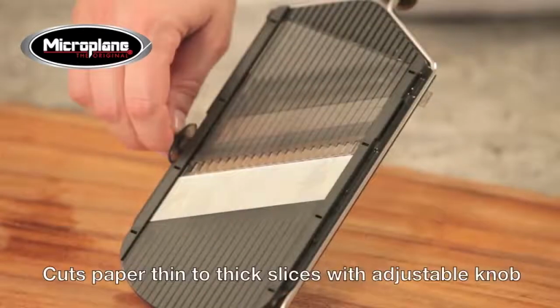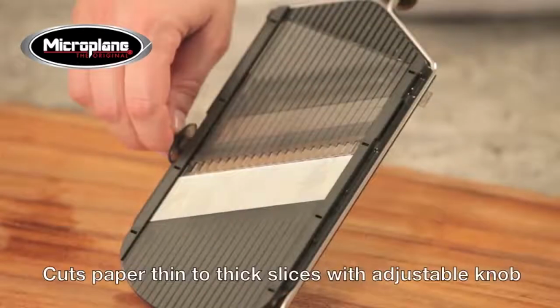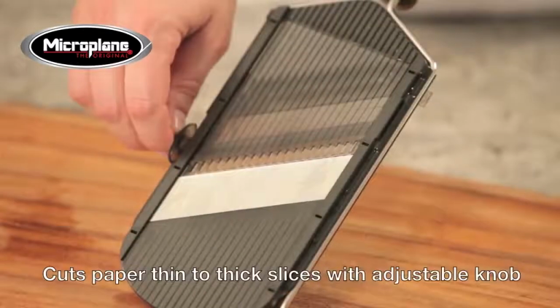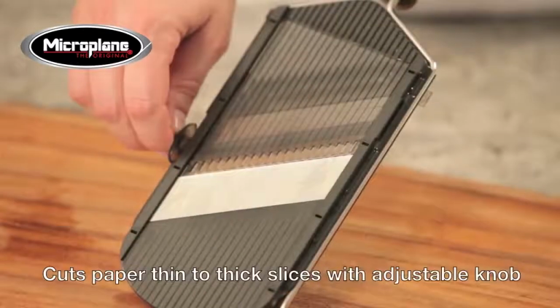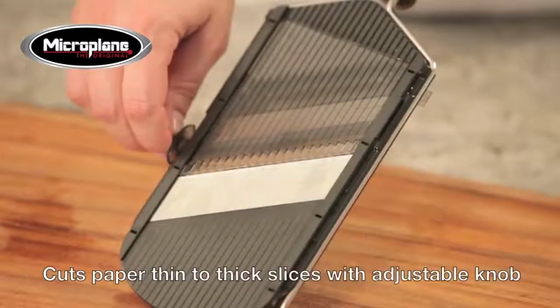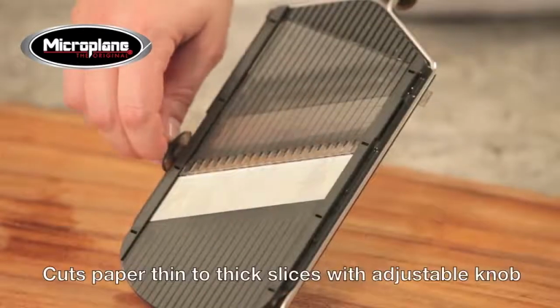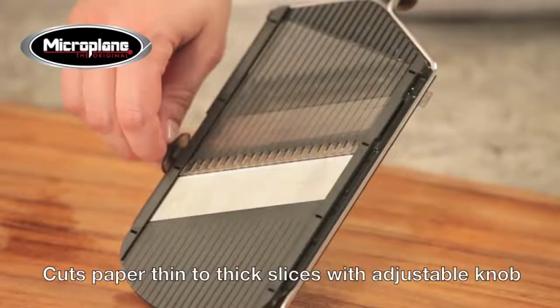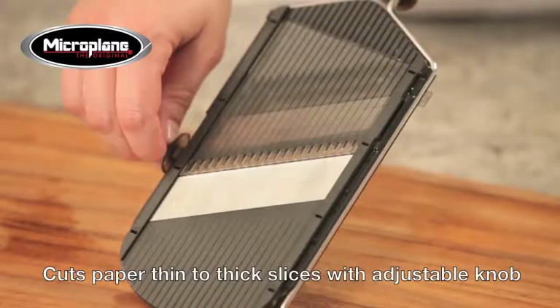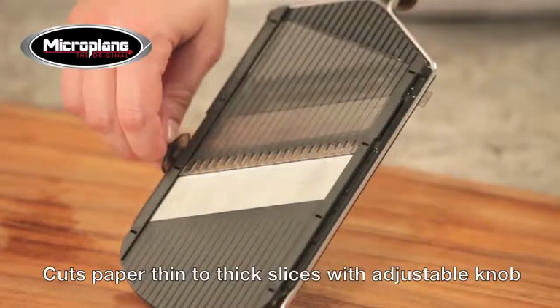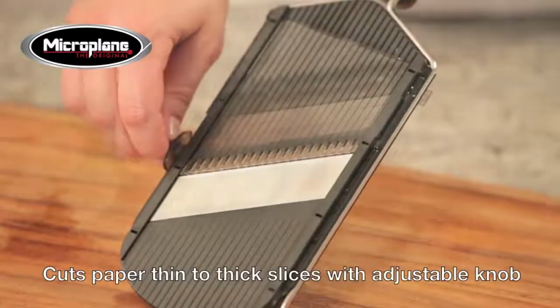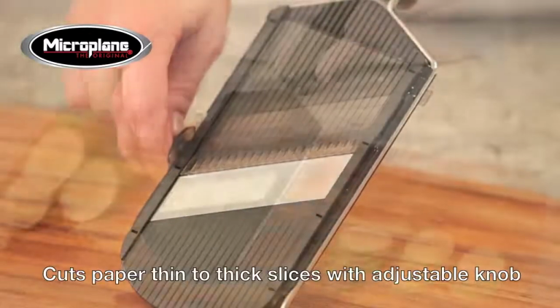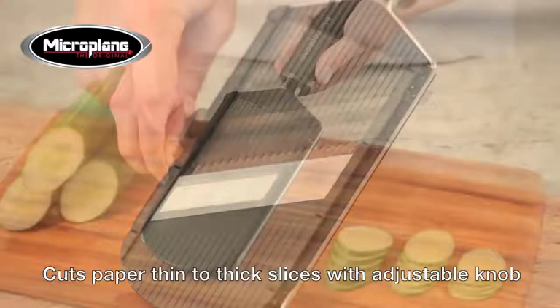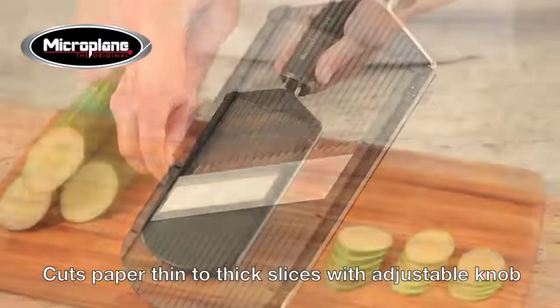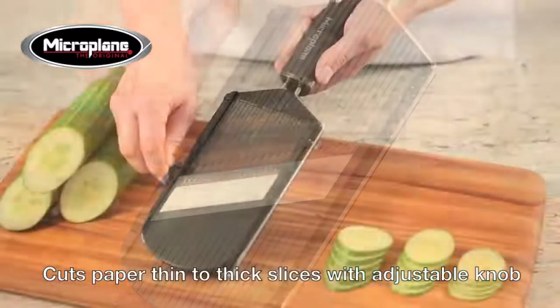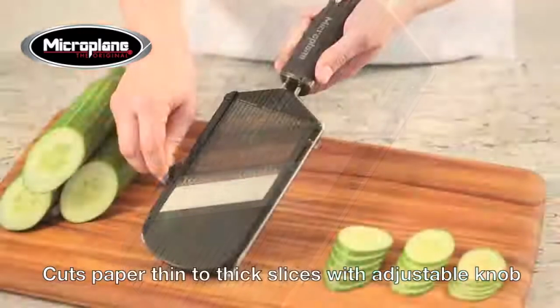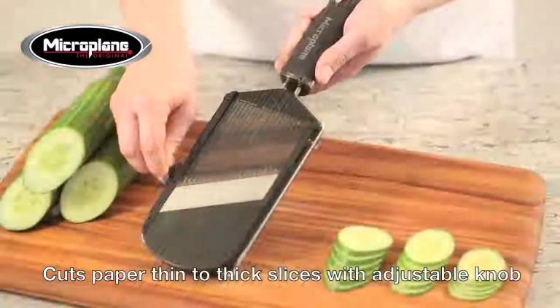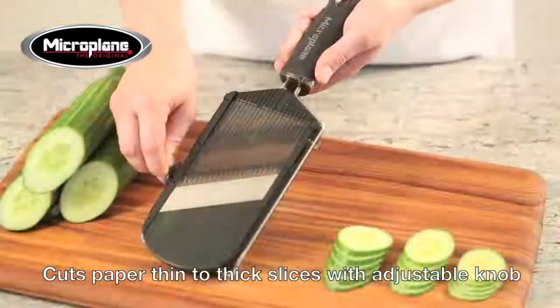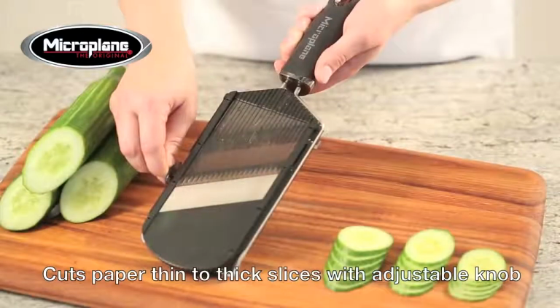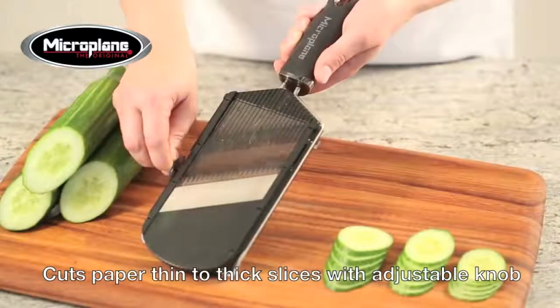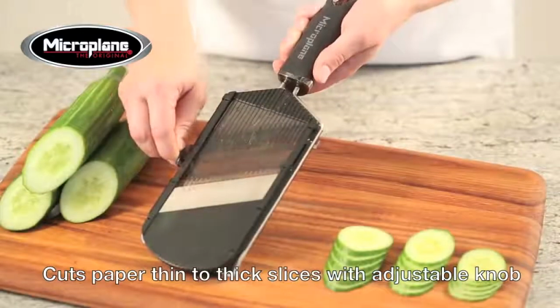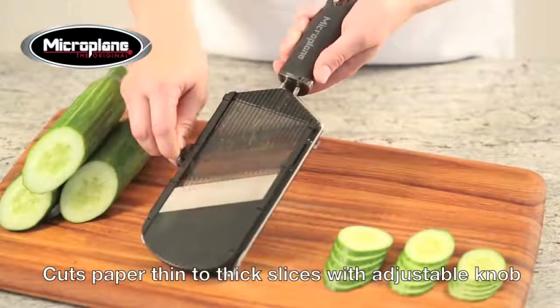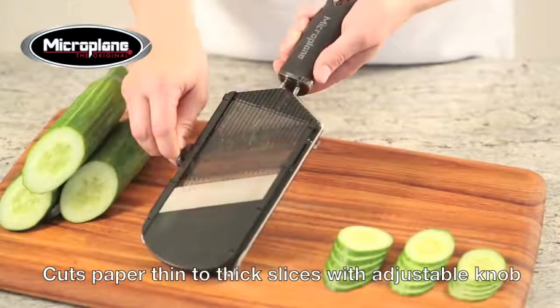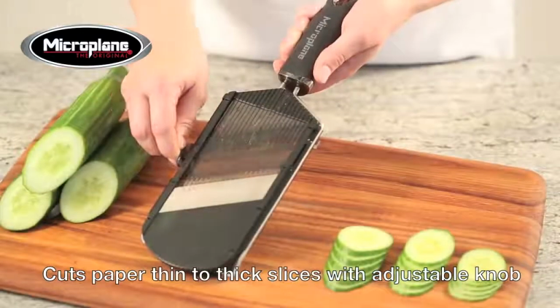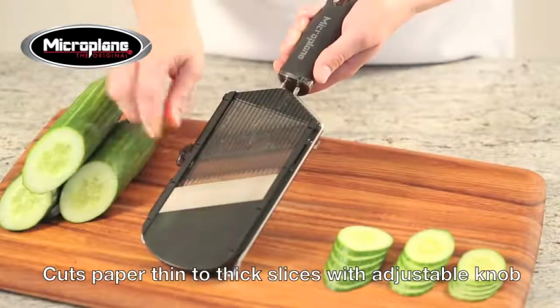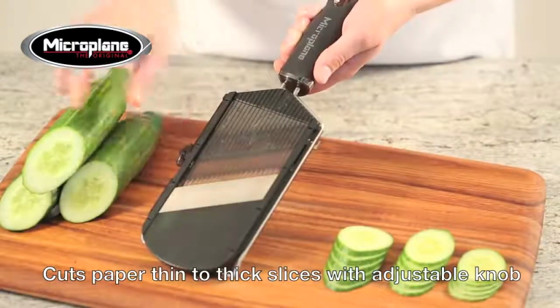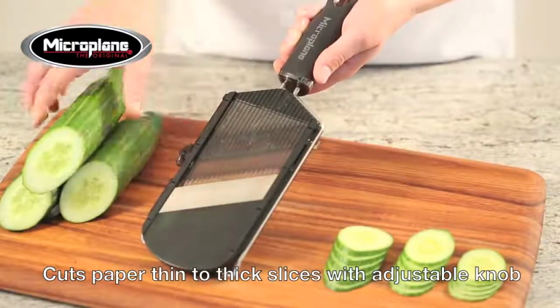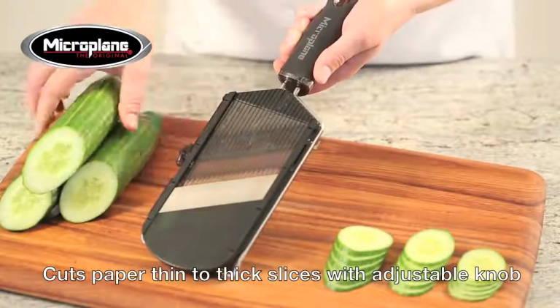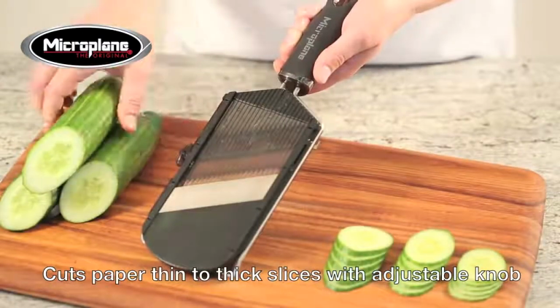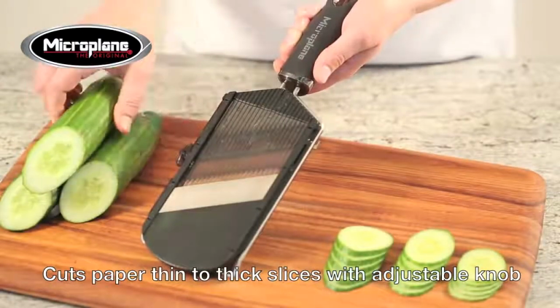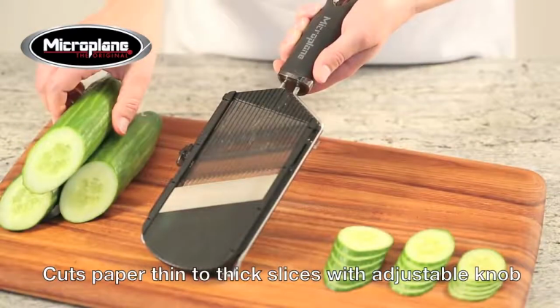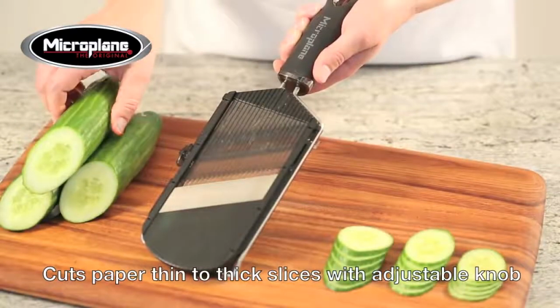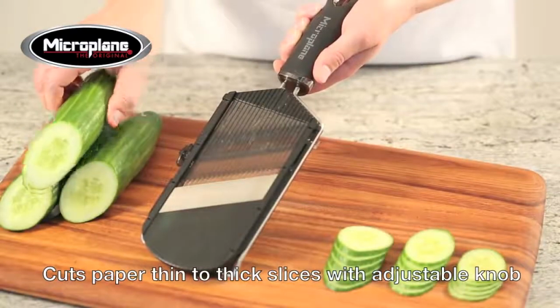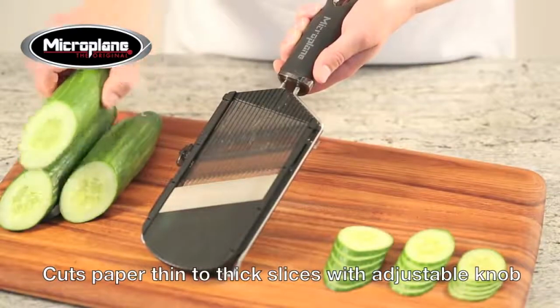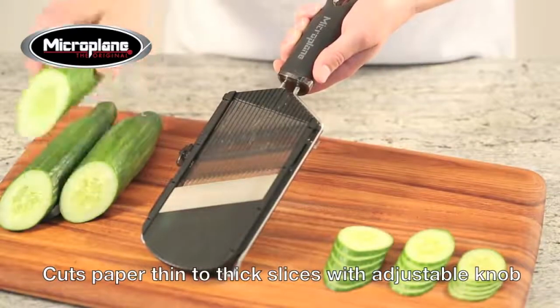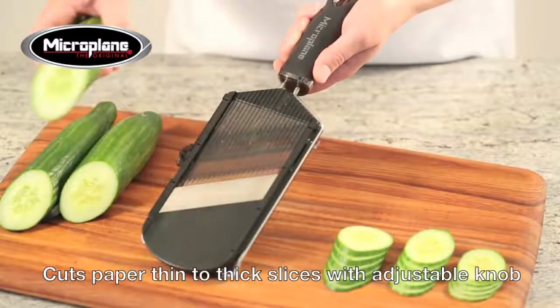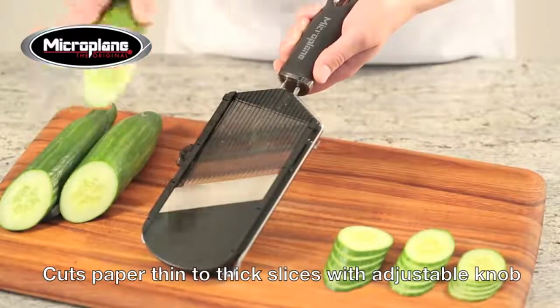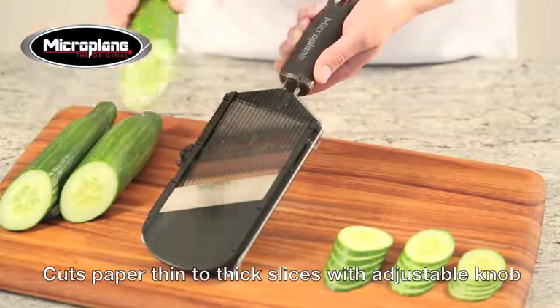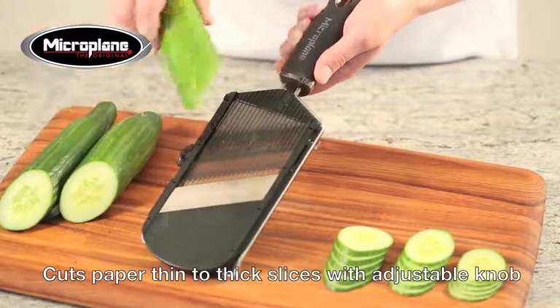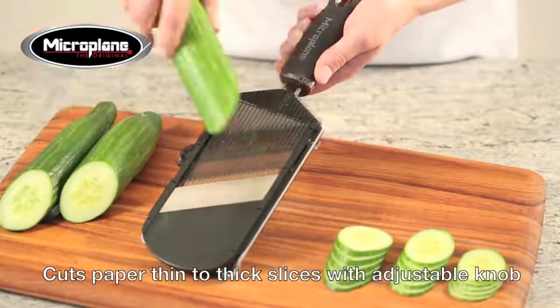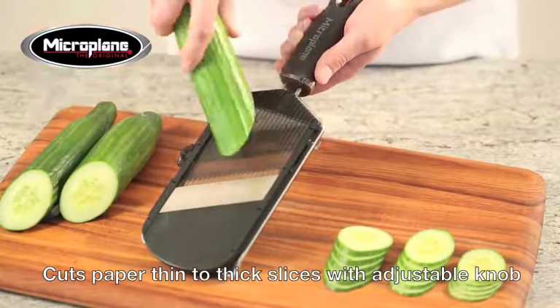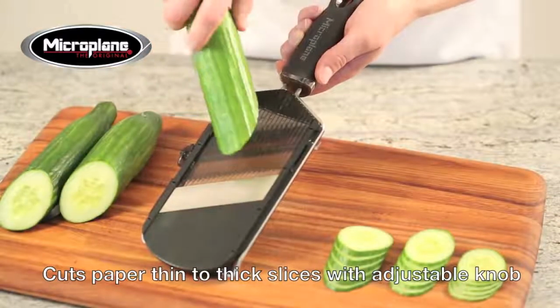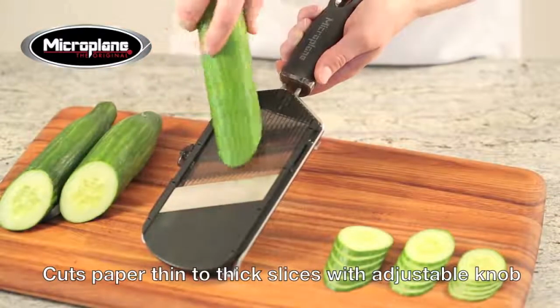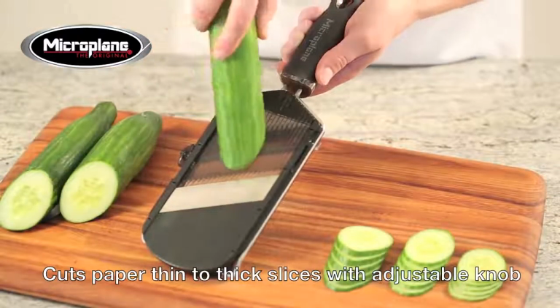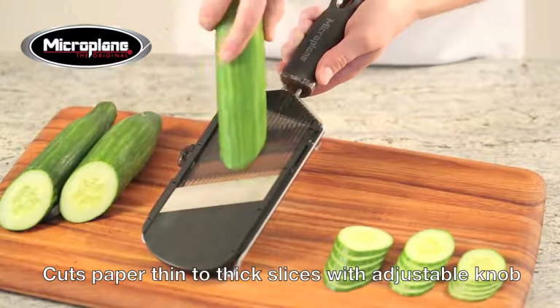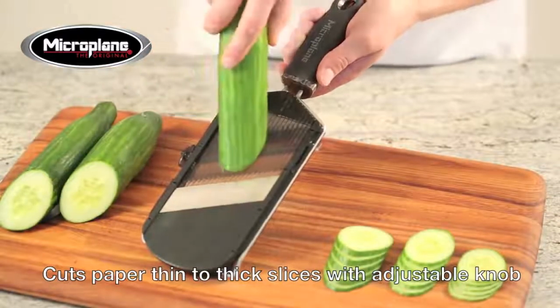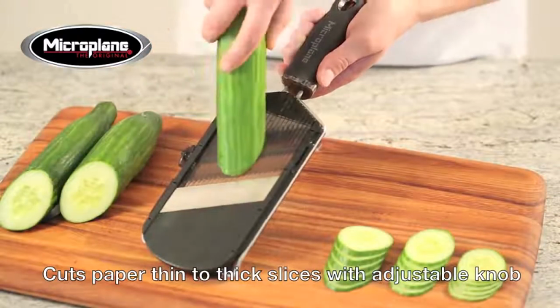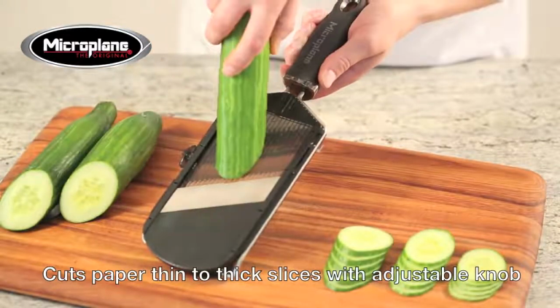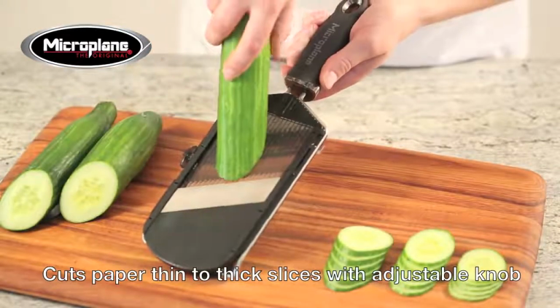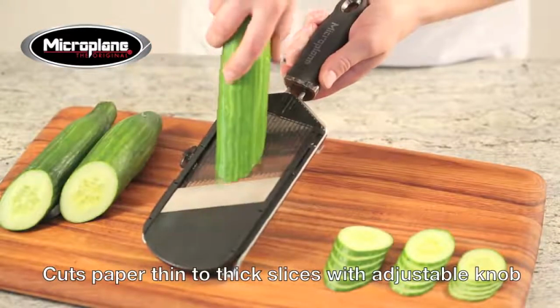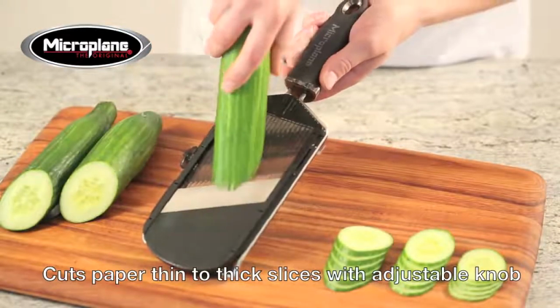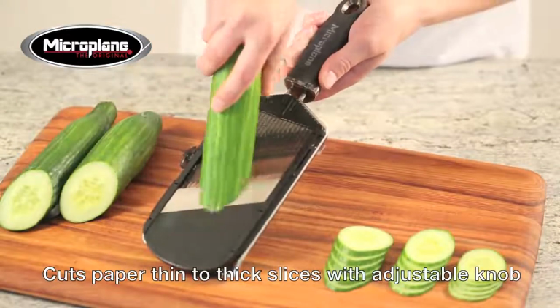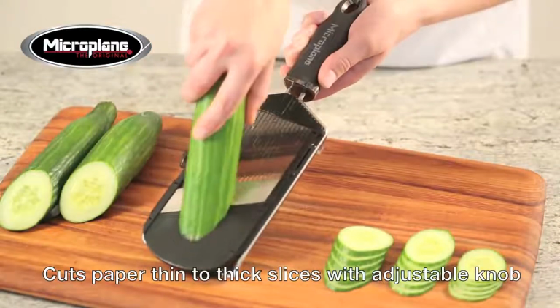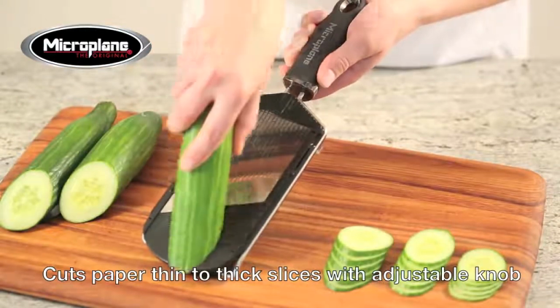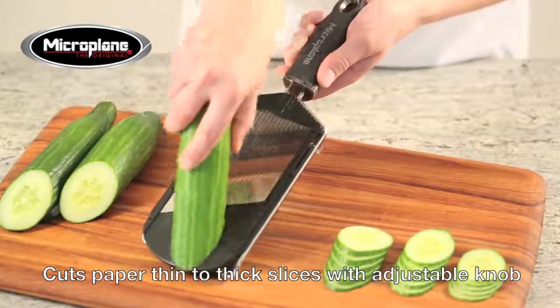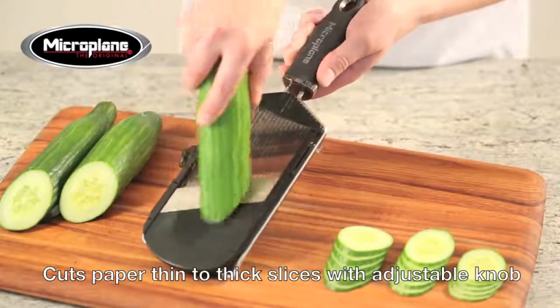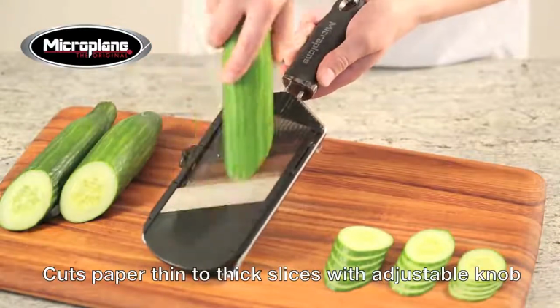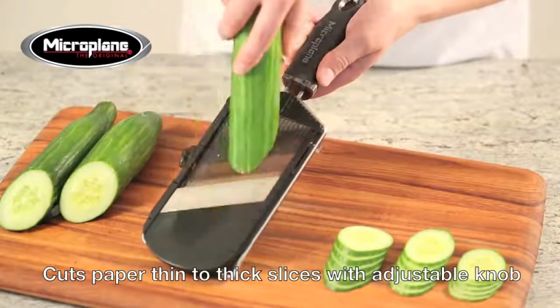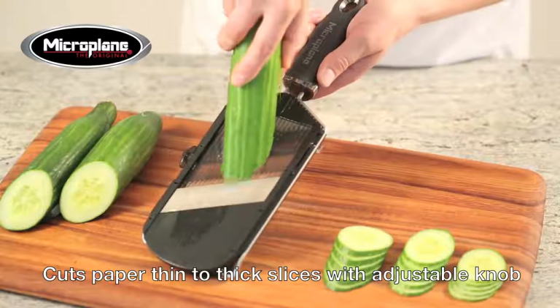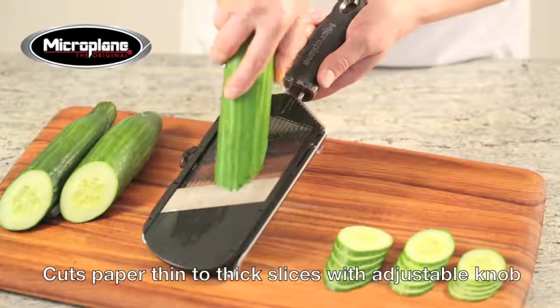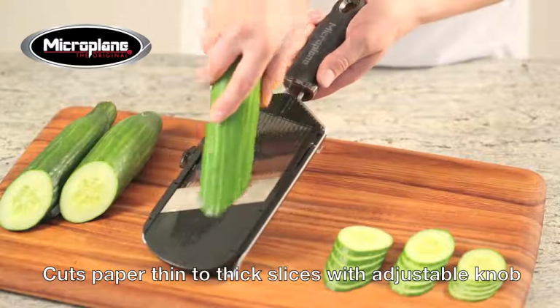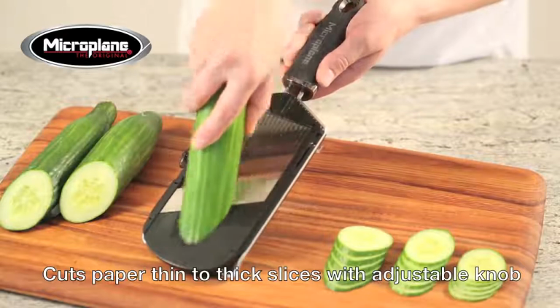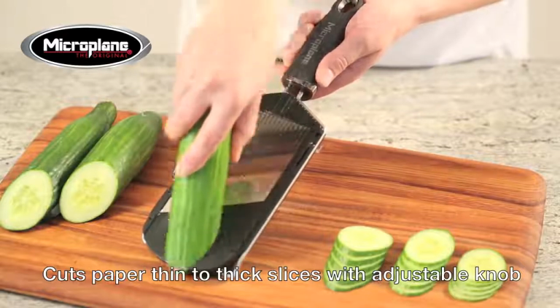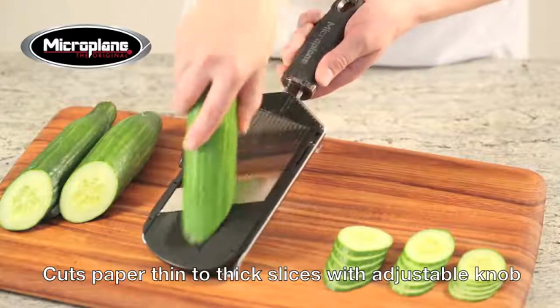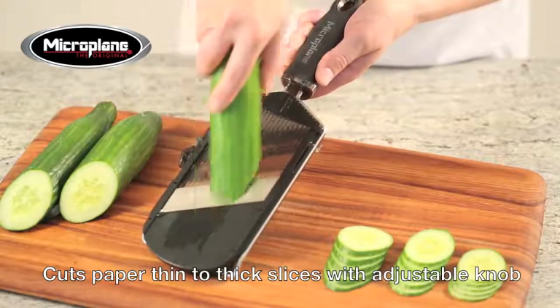The adjustable knob is used for changing thicknesses, with one being the thinnest and three the thickest. Zero is used to protect the blade while in storage.